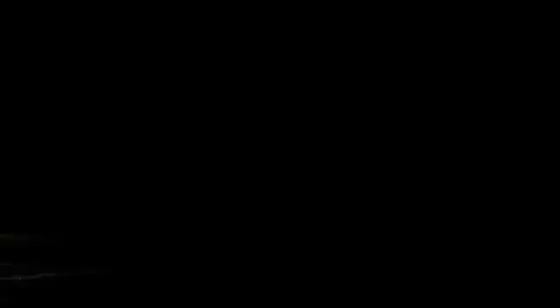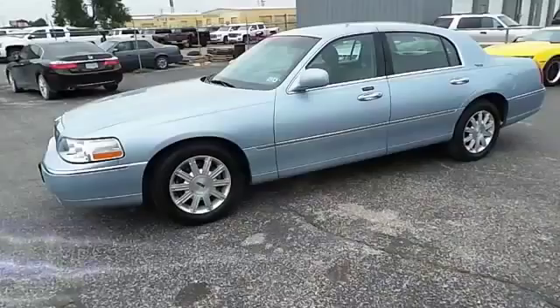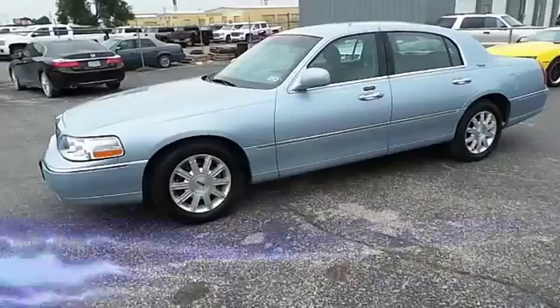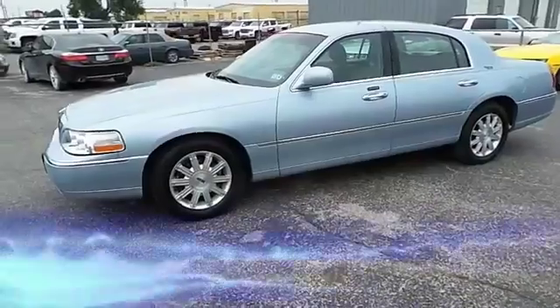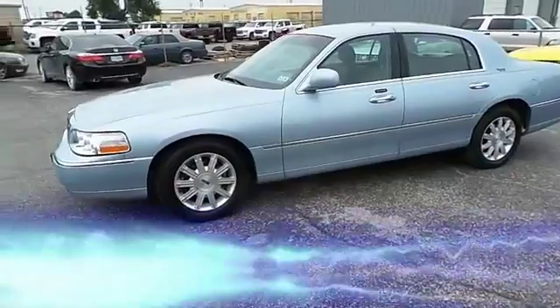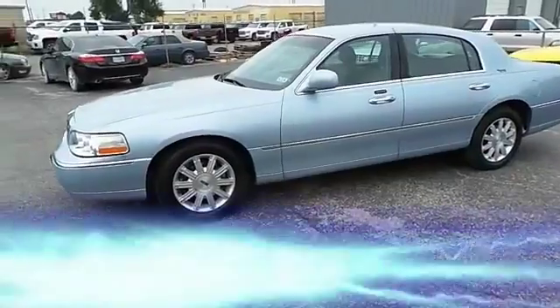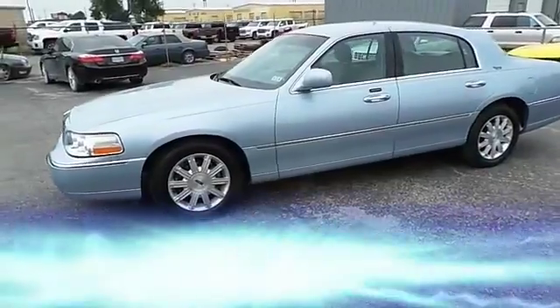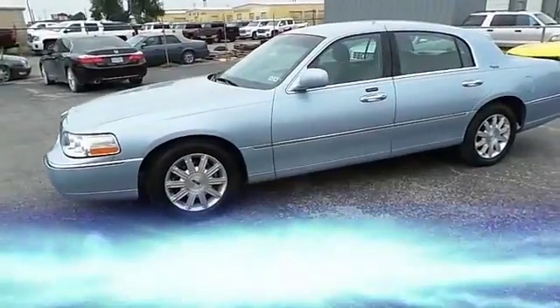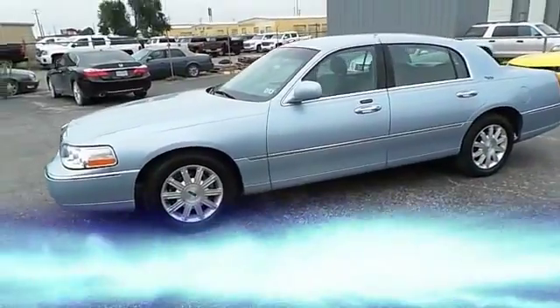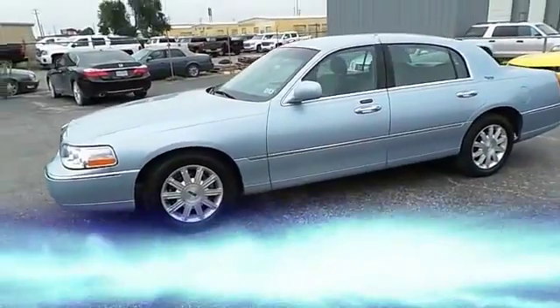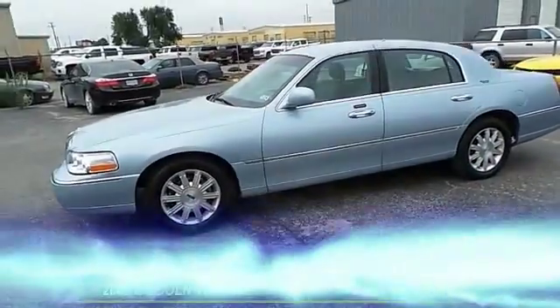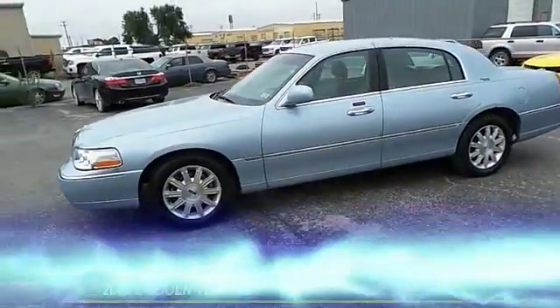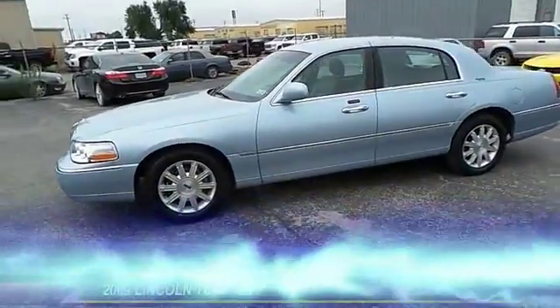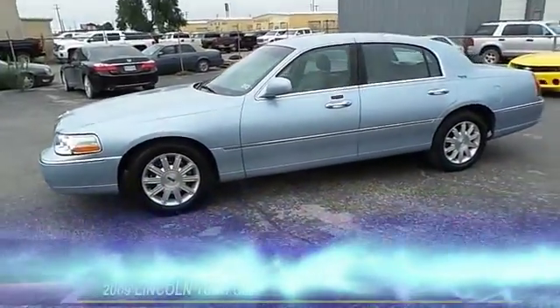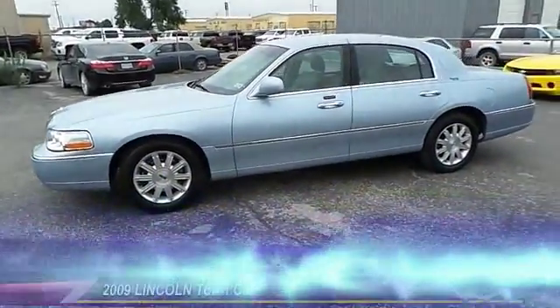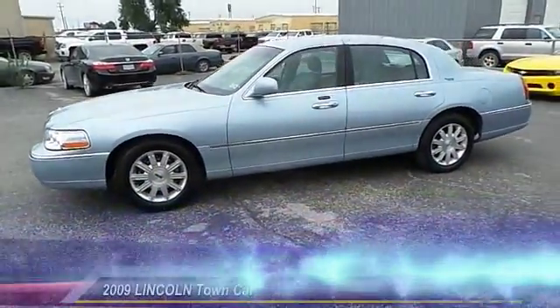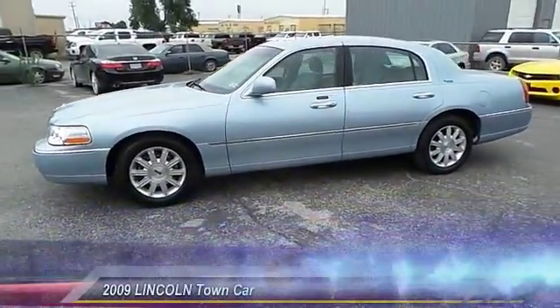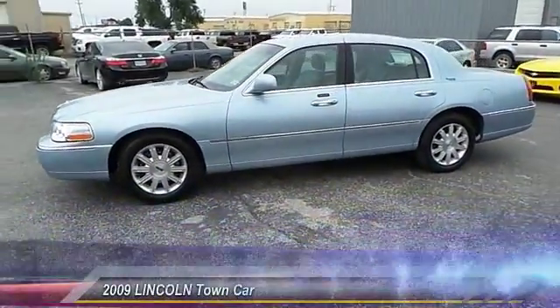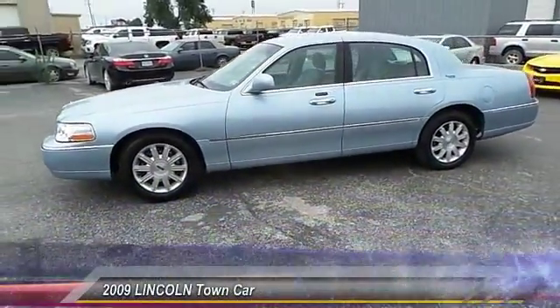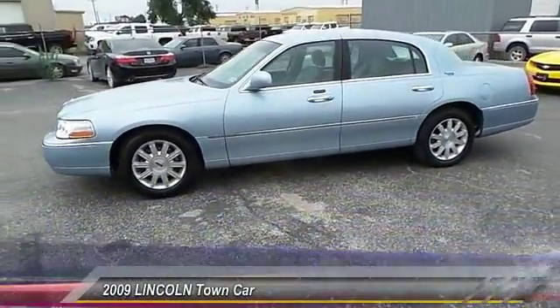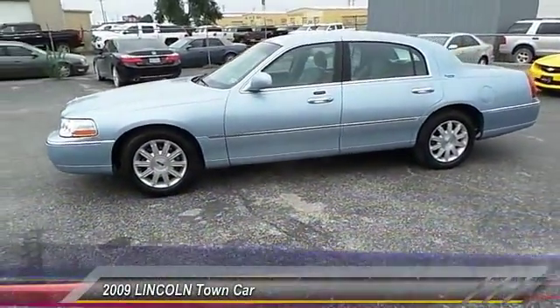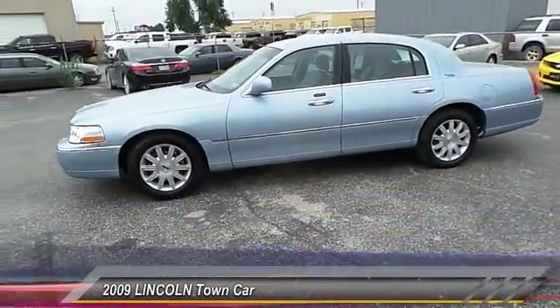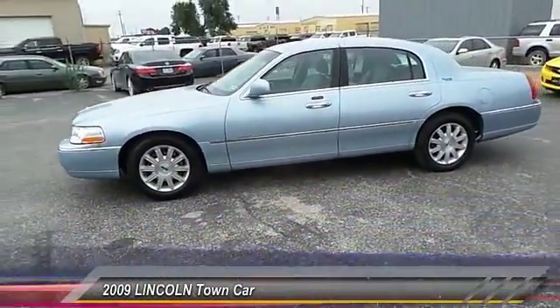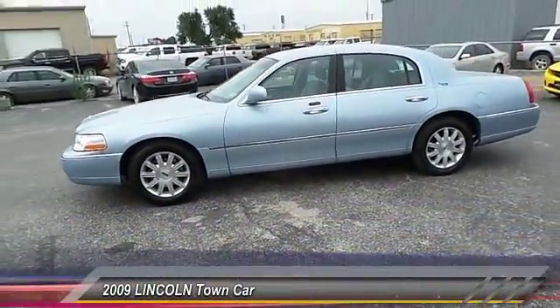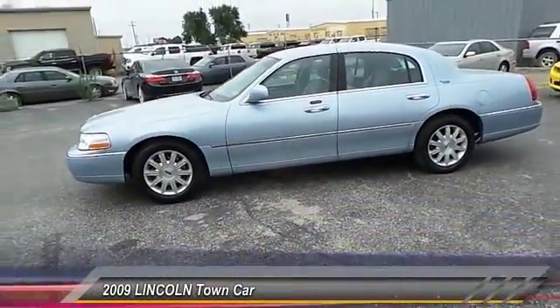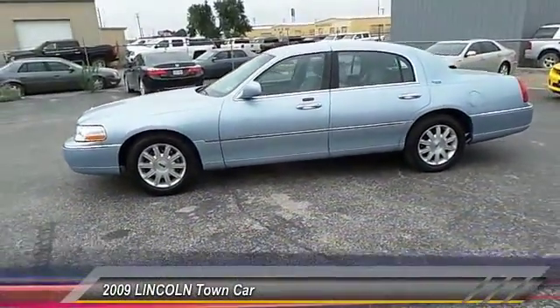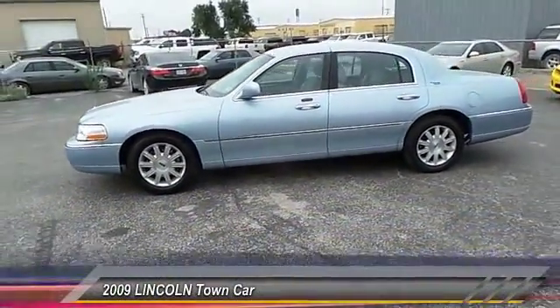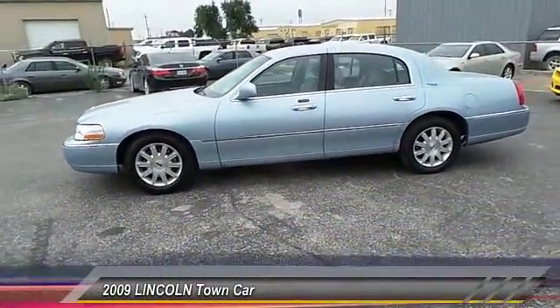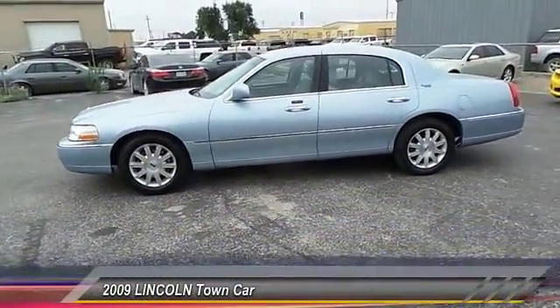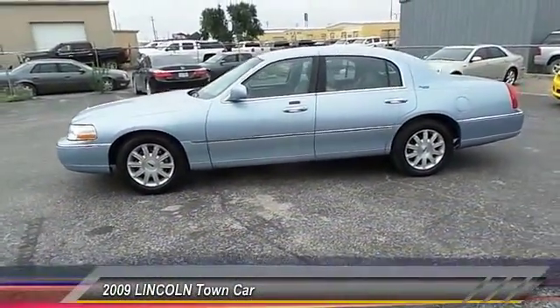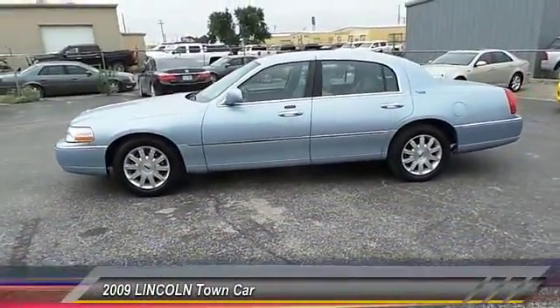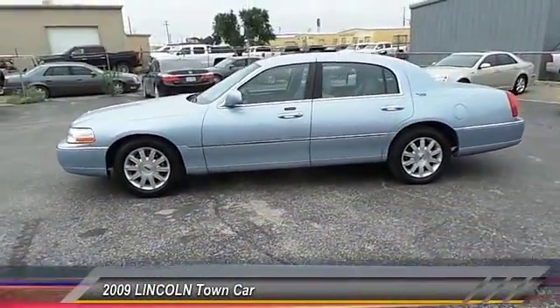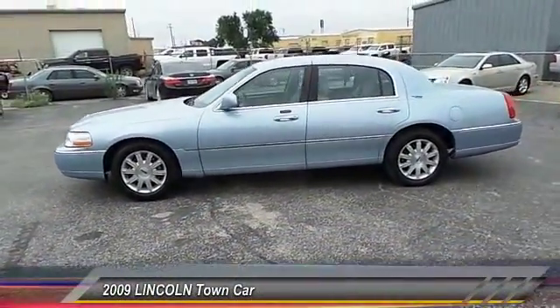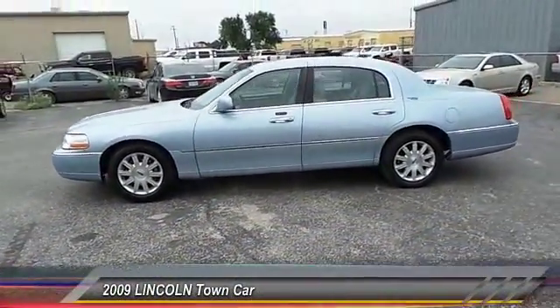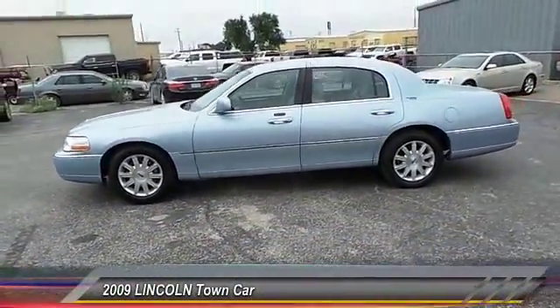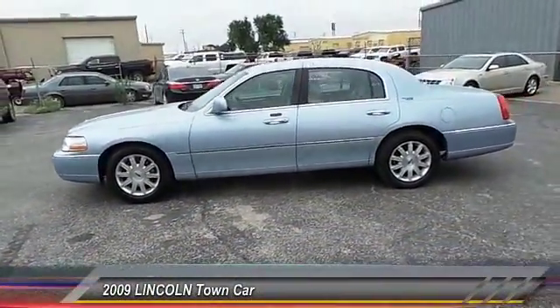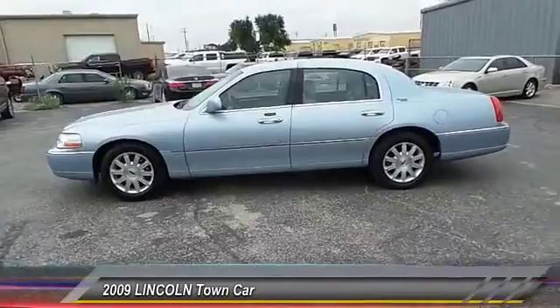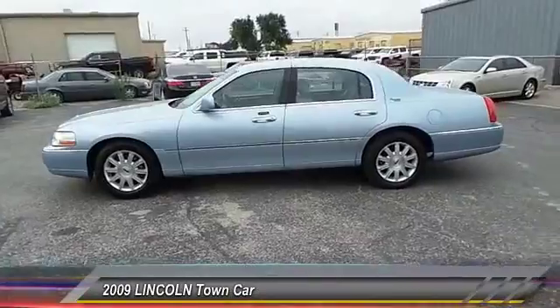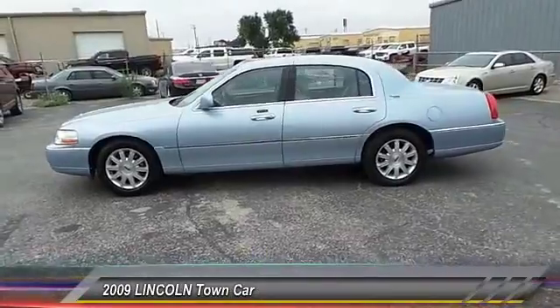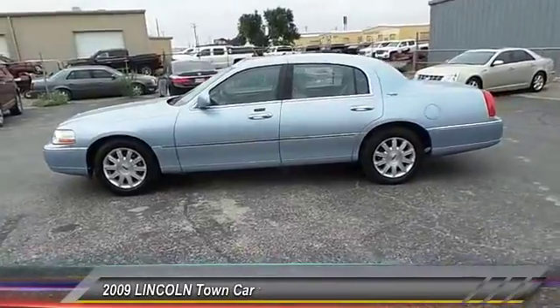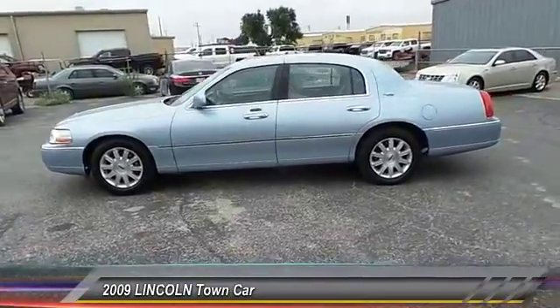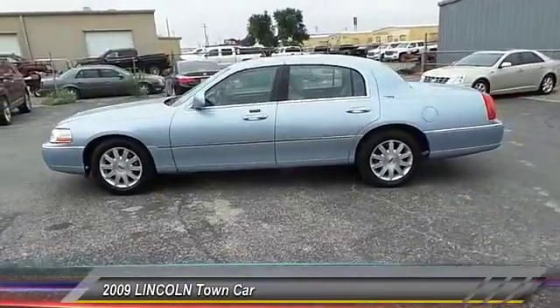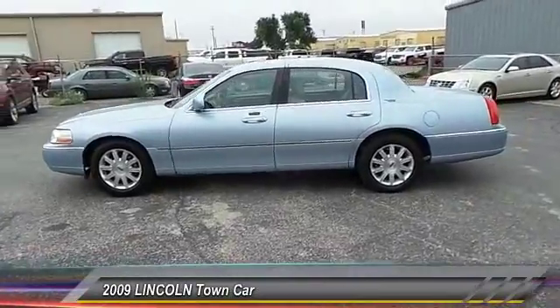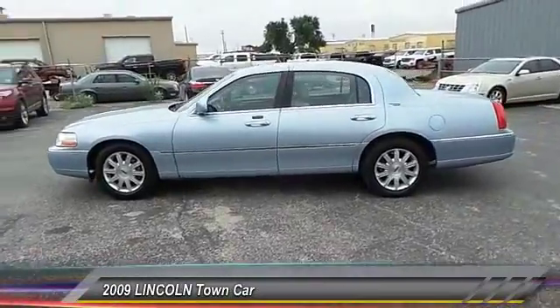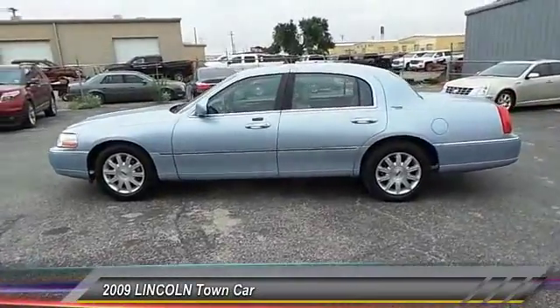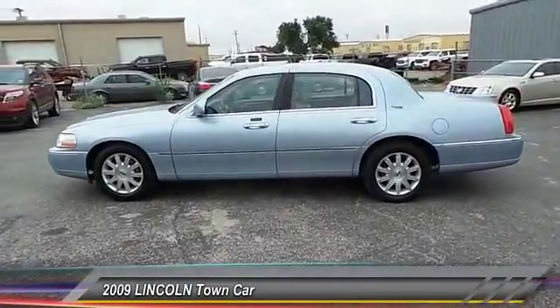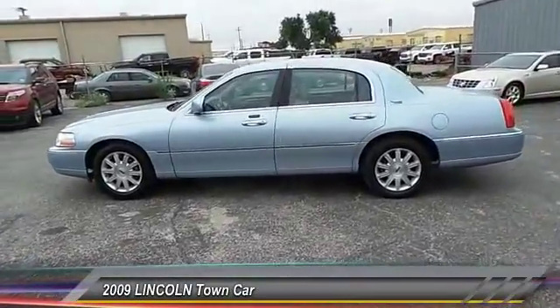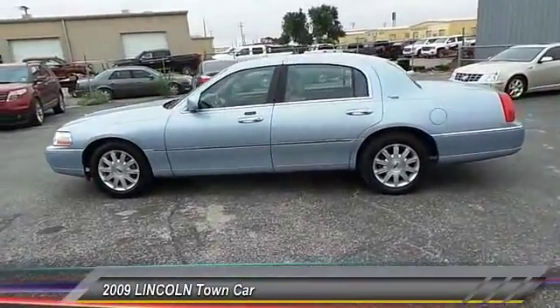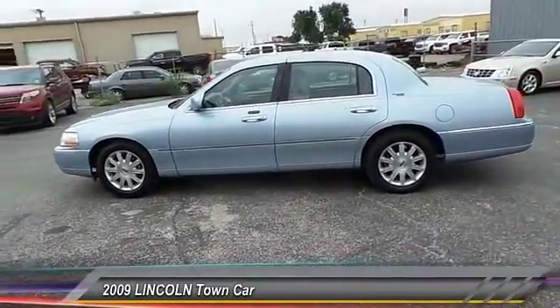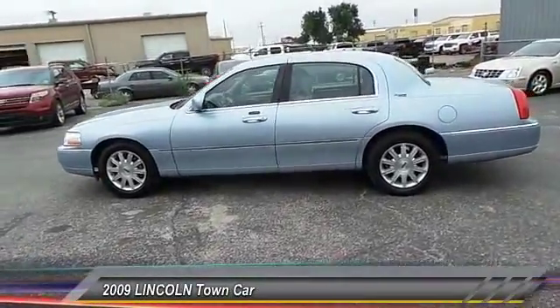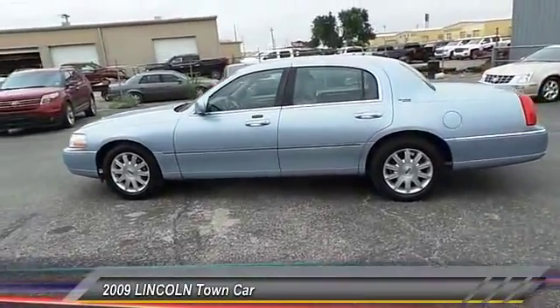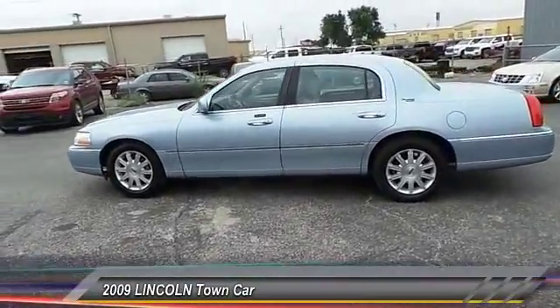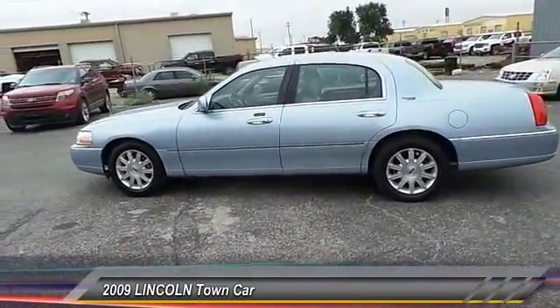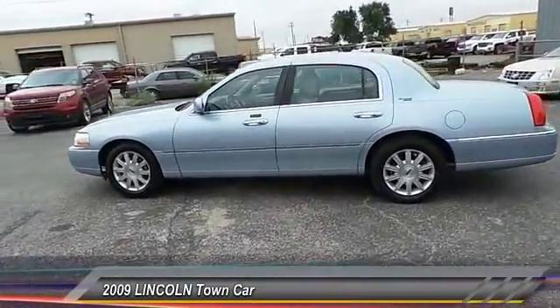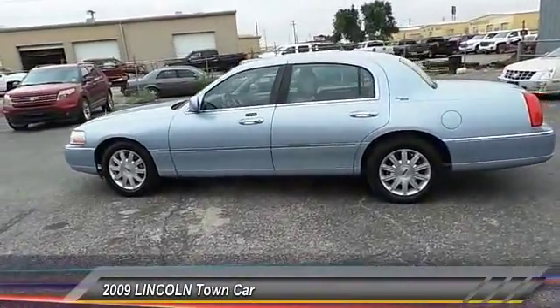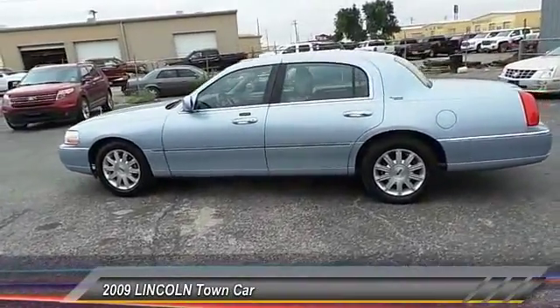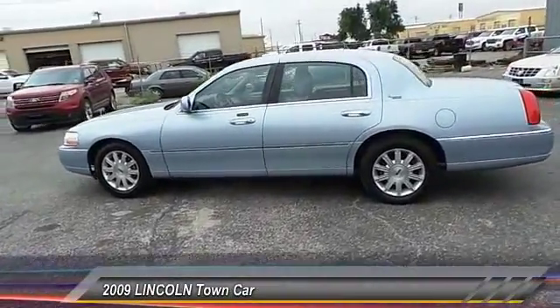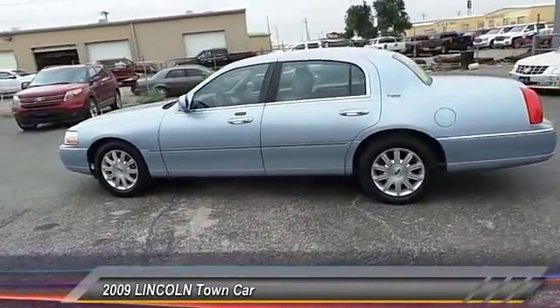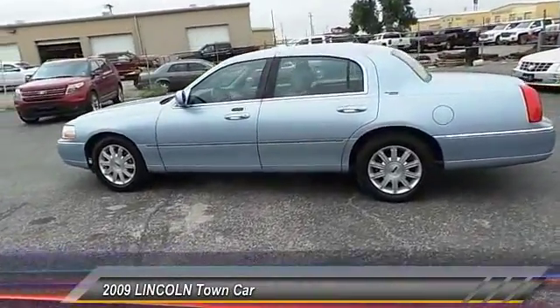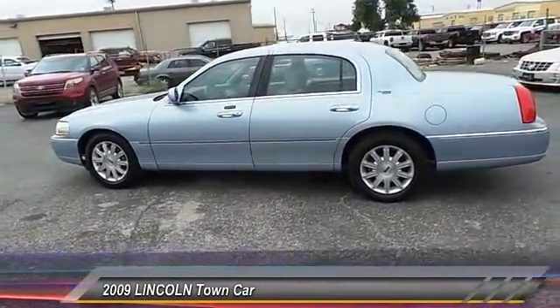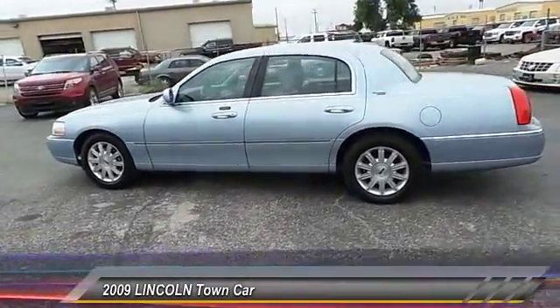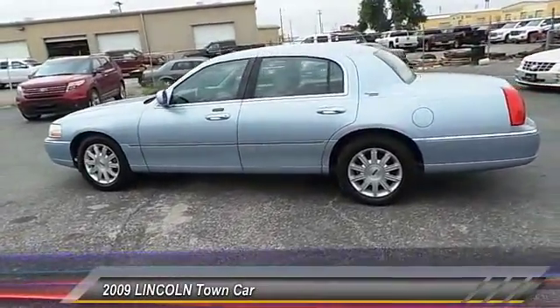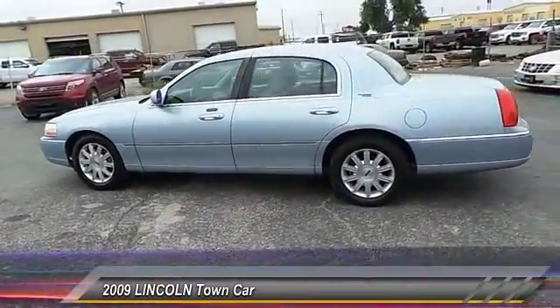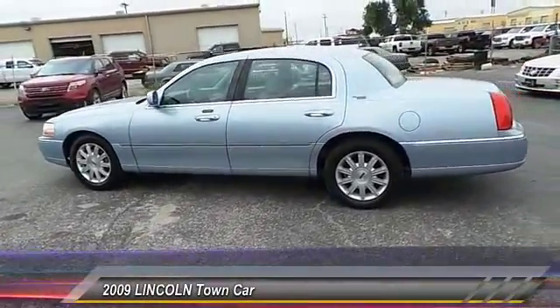The 2009 Lincoln Town Car. The new Lincoln Town Car is a classic, elevated to new heights.